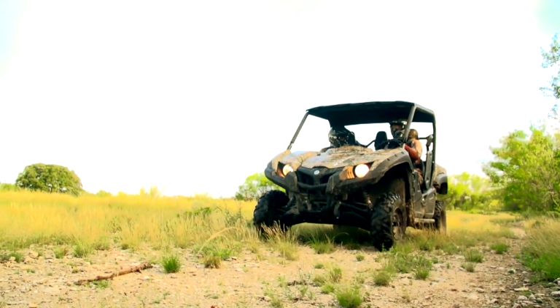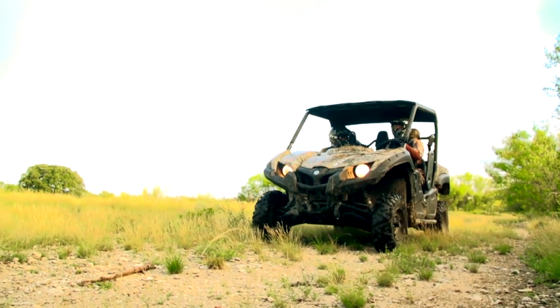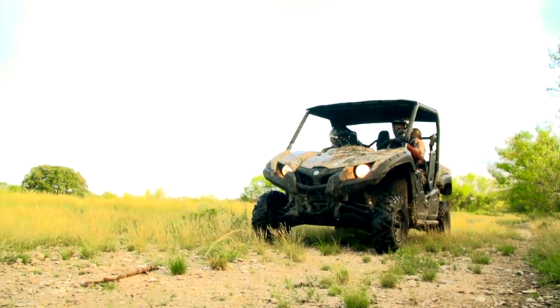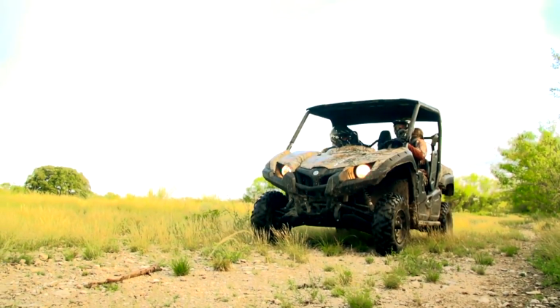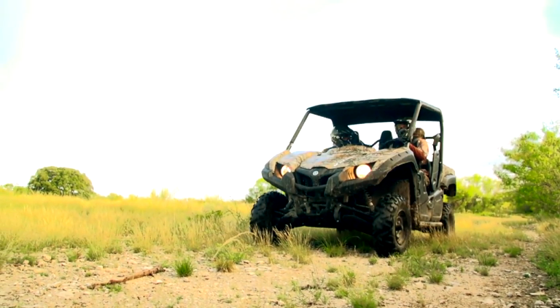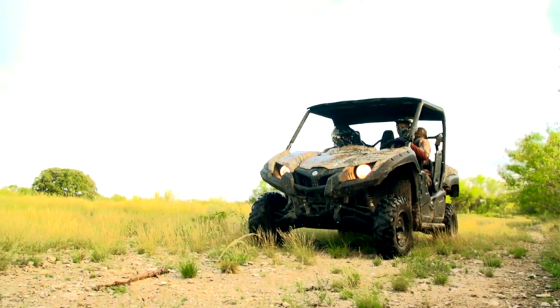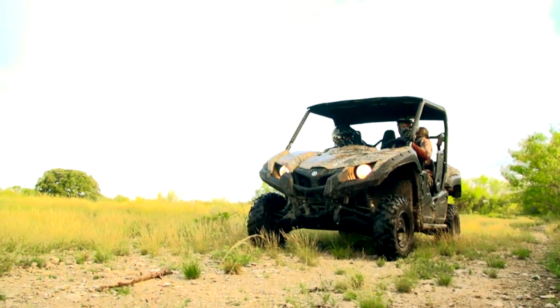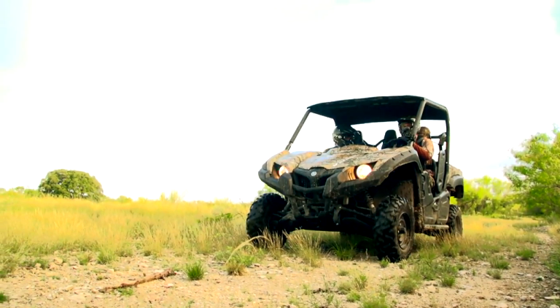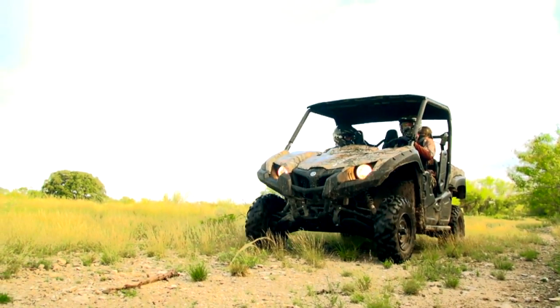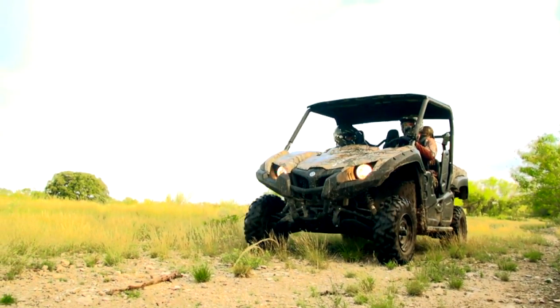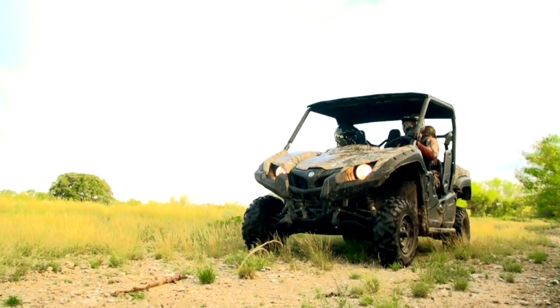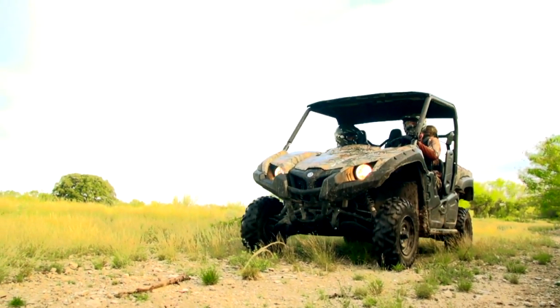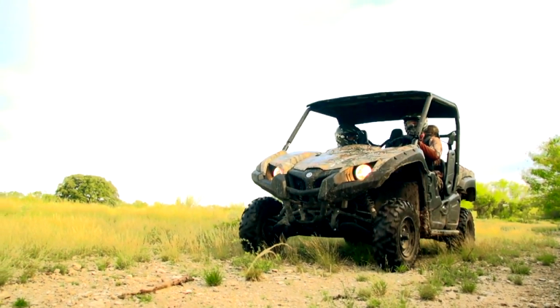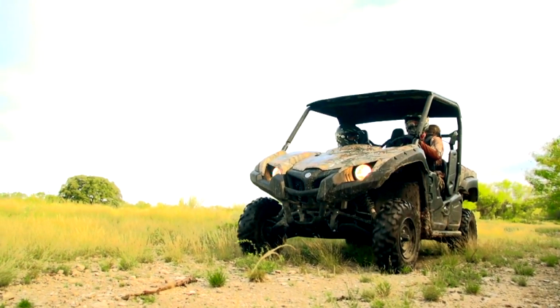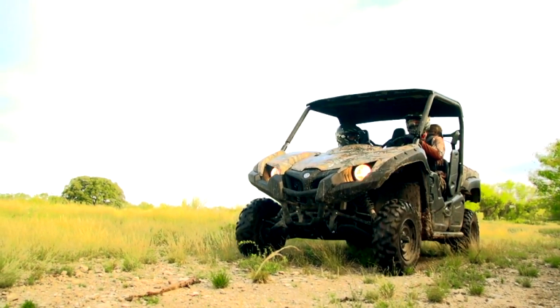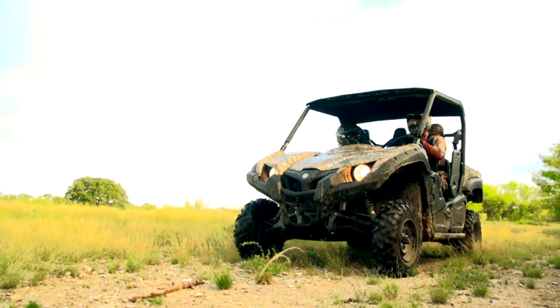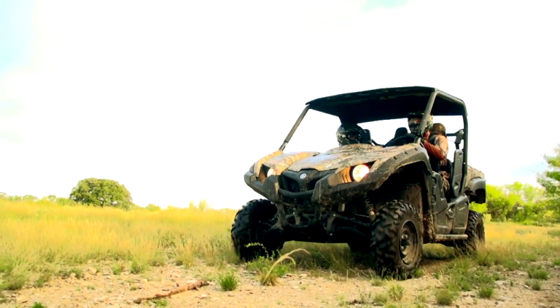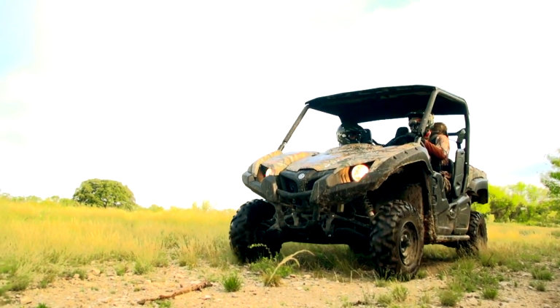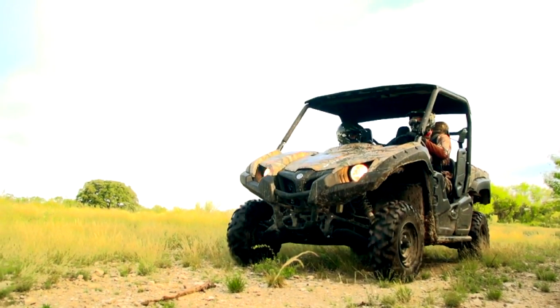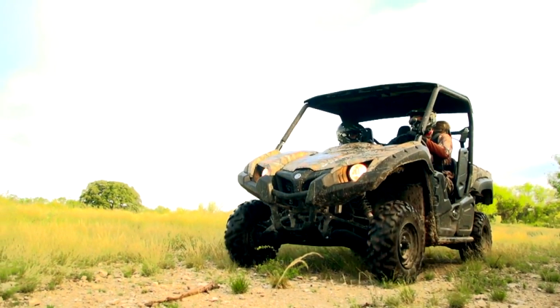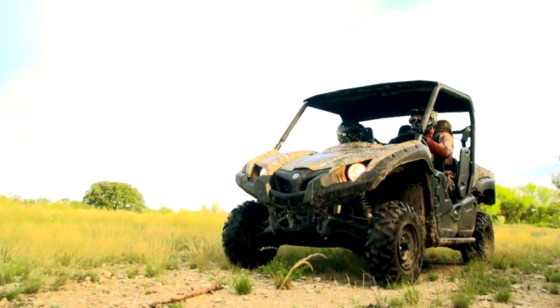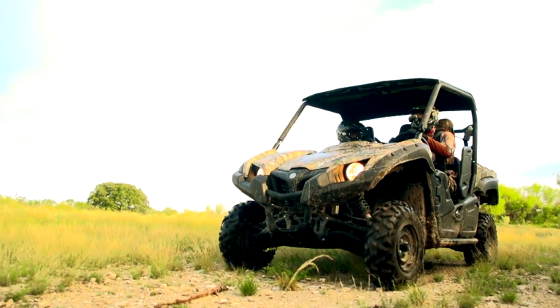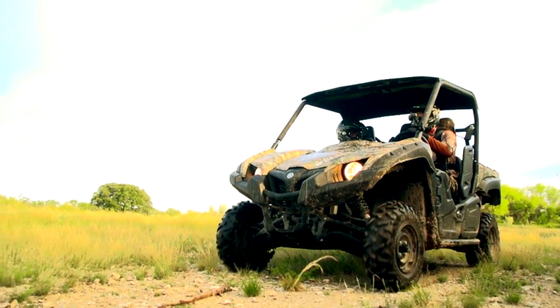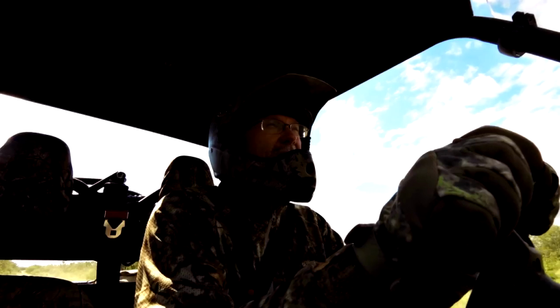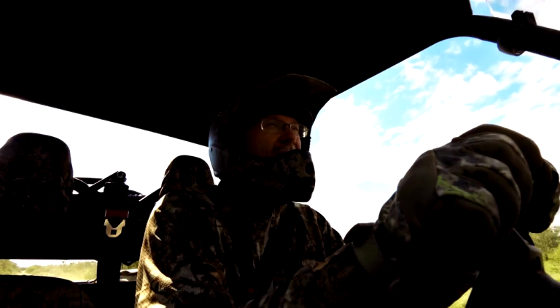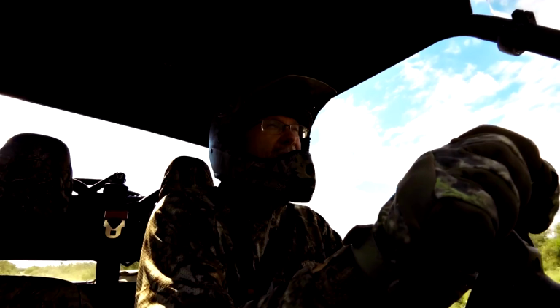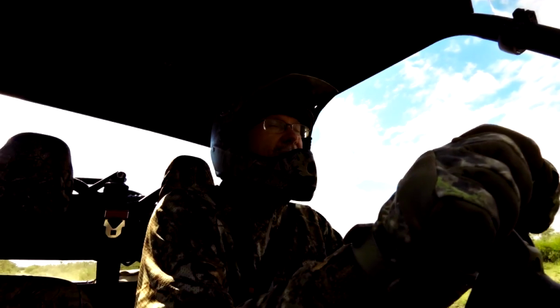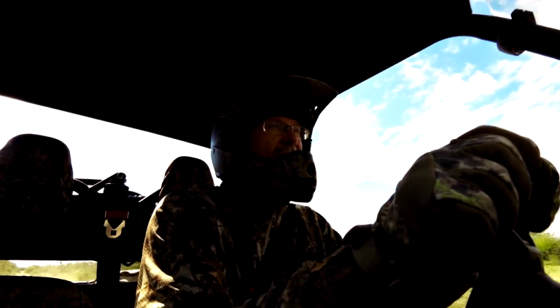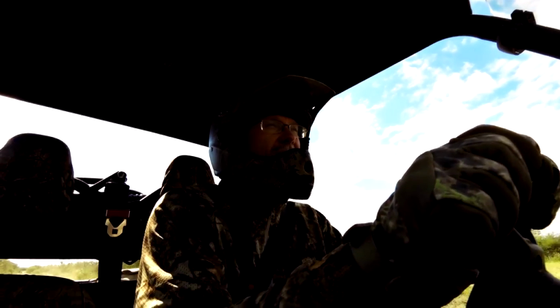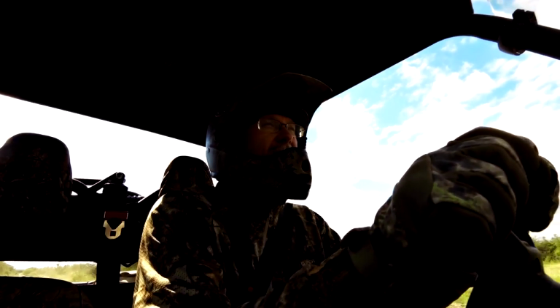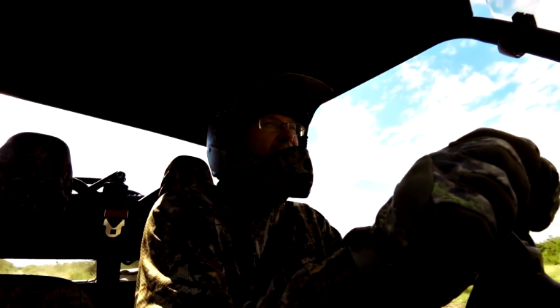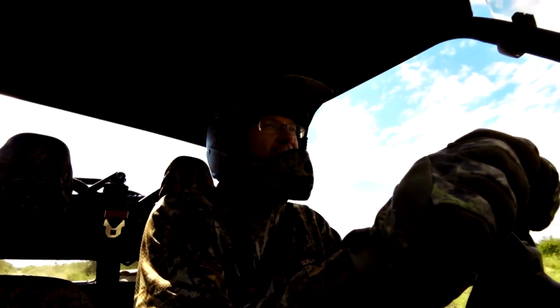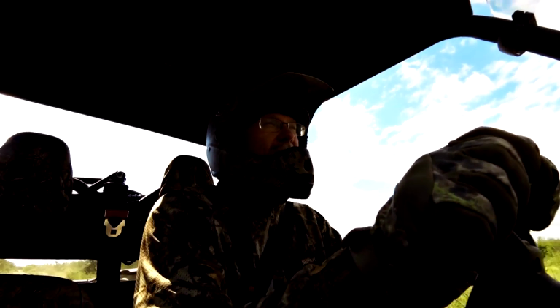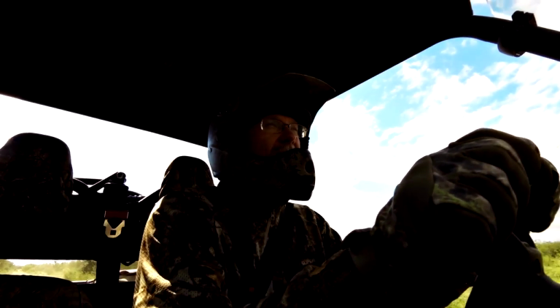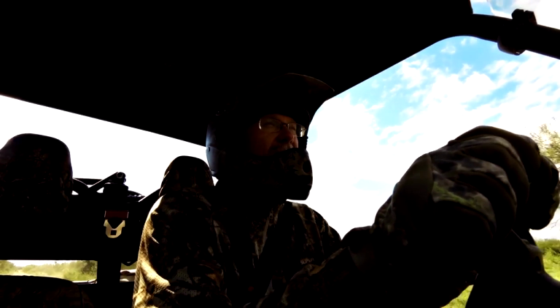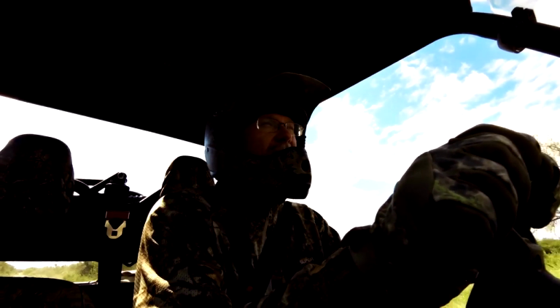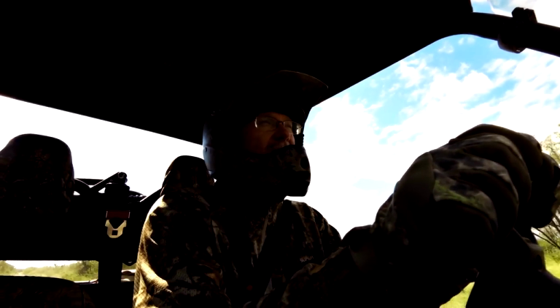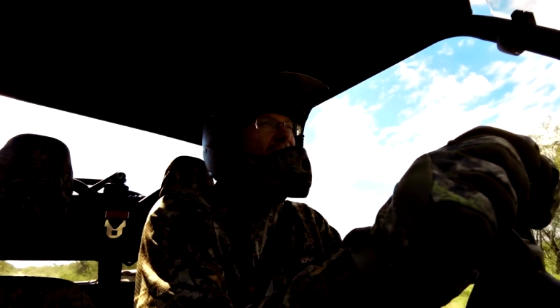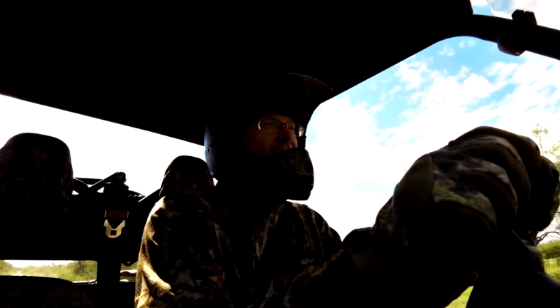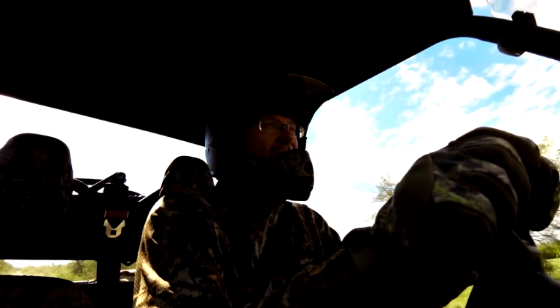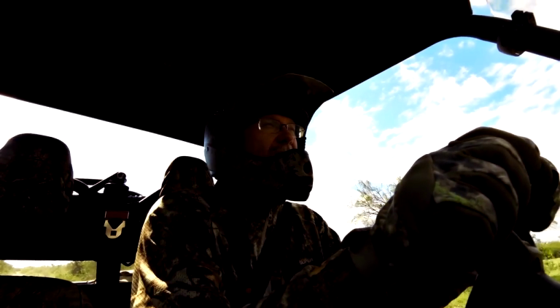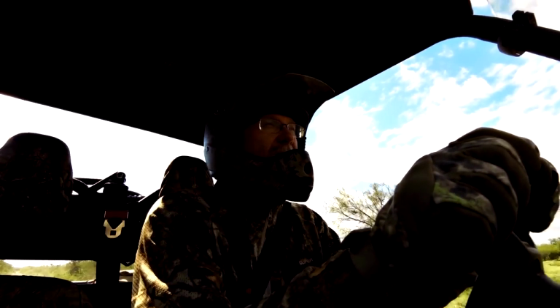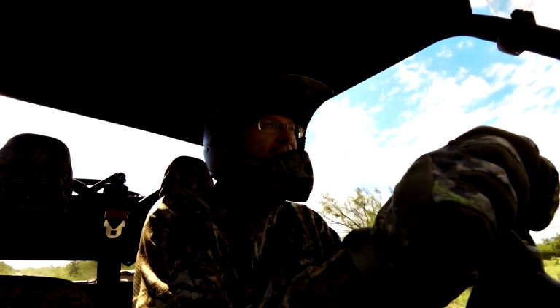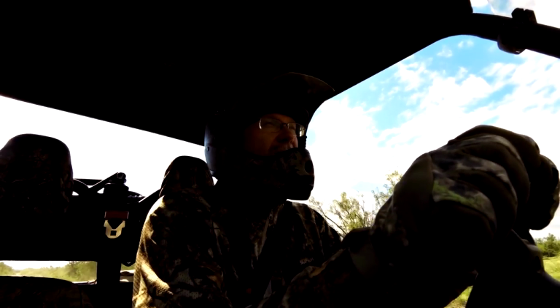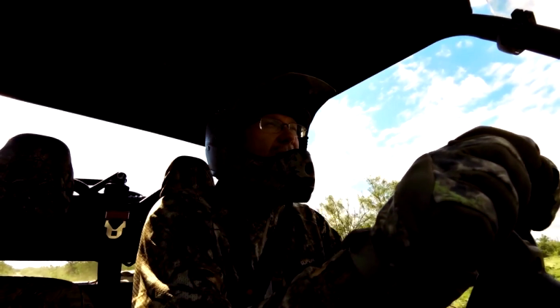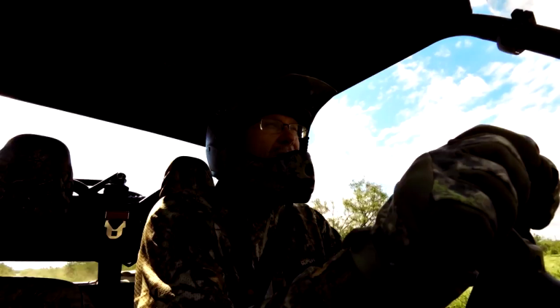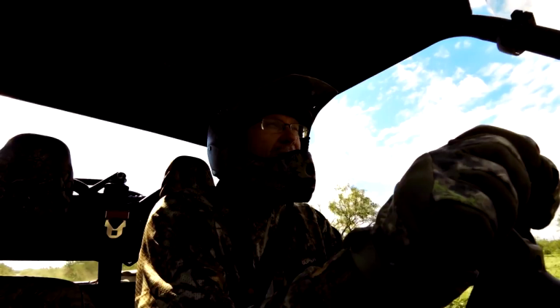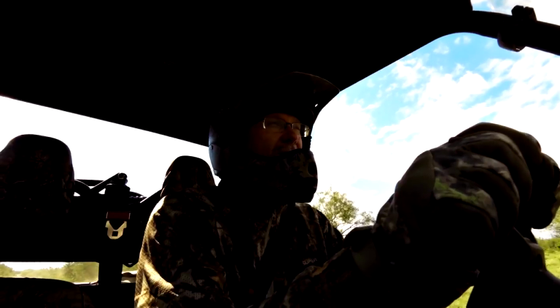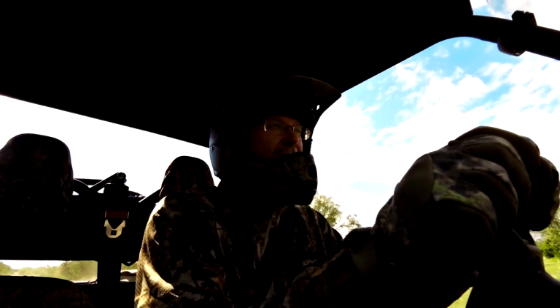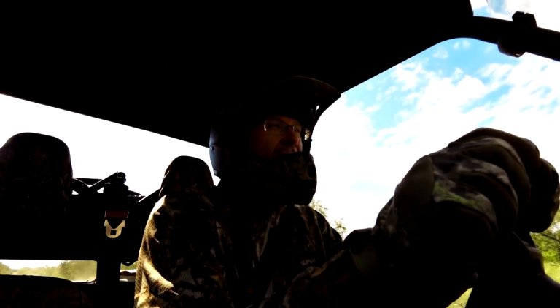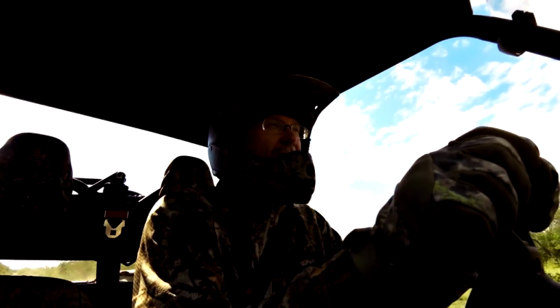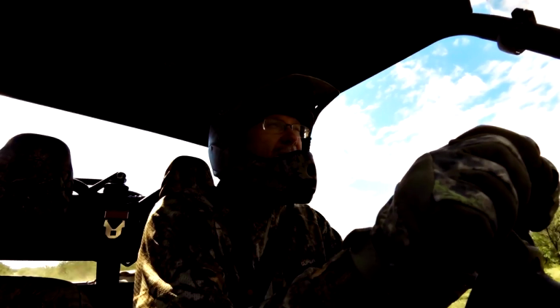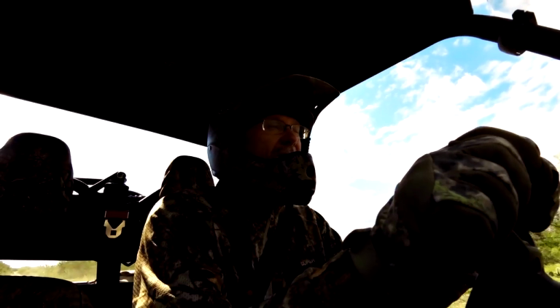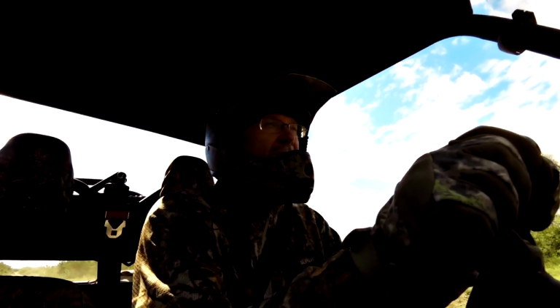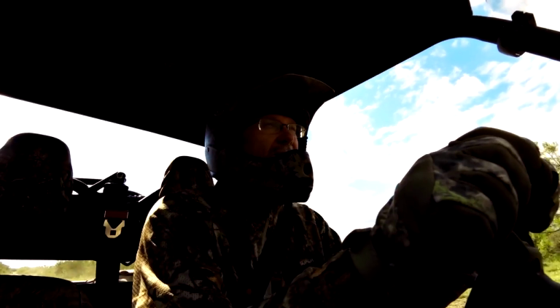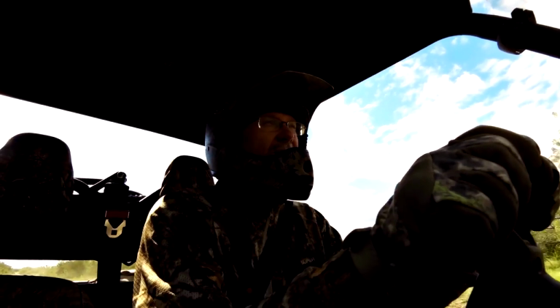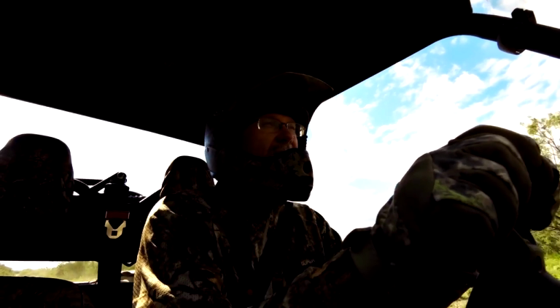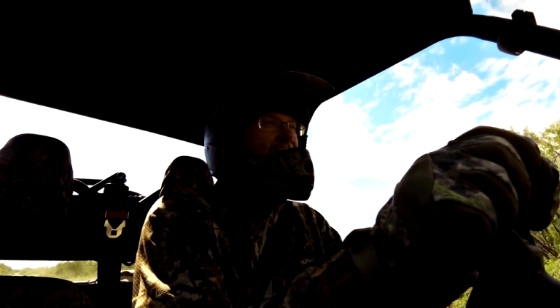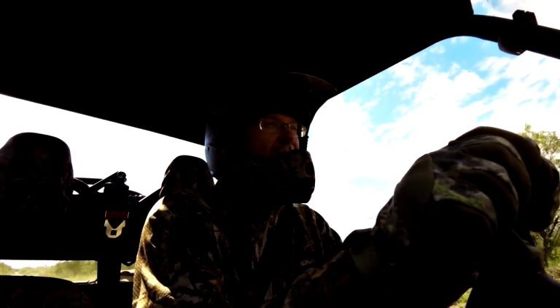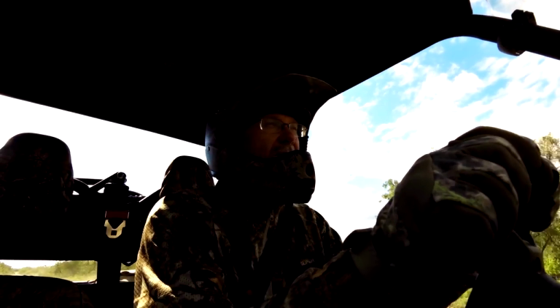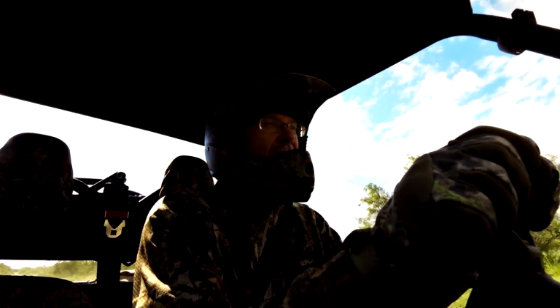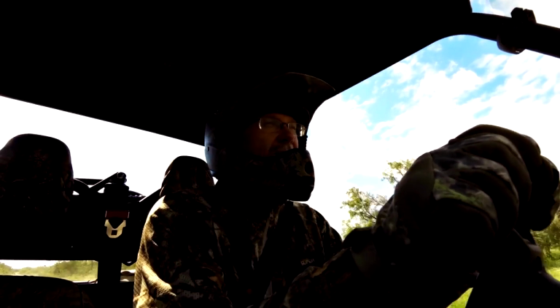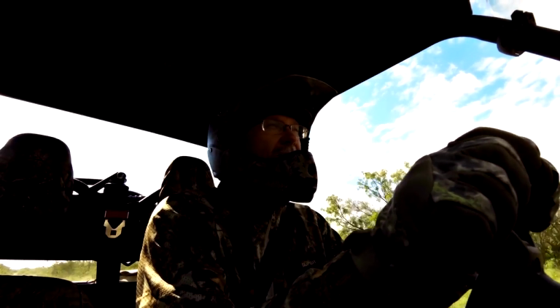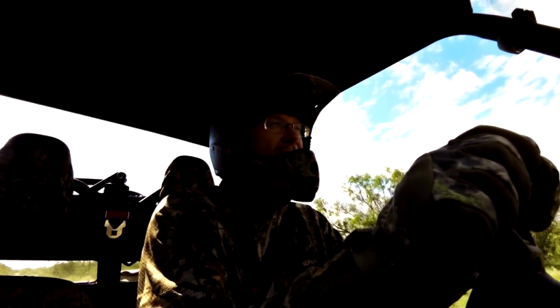Driving around your property can be hazardous at times. Wade has a checklist before going out that will help keep you safe and protected.